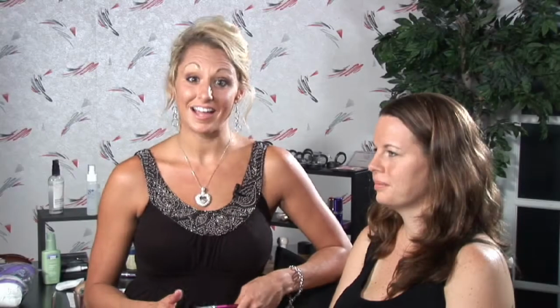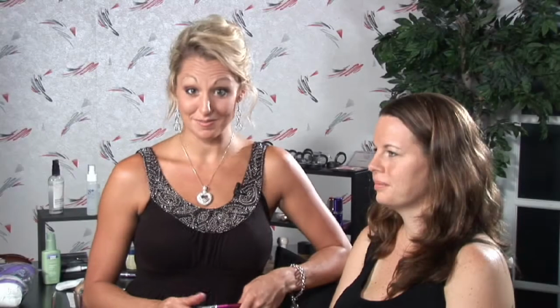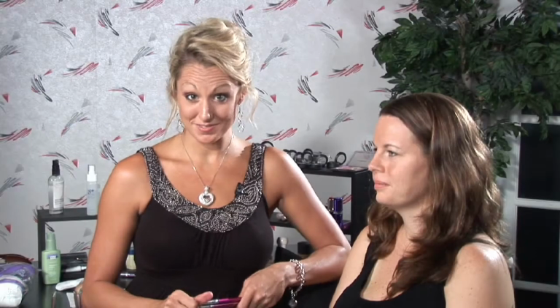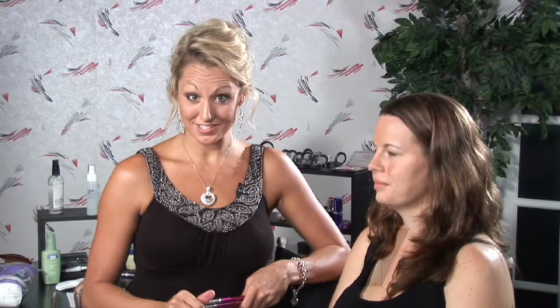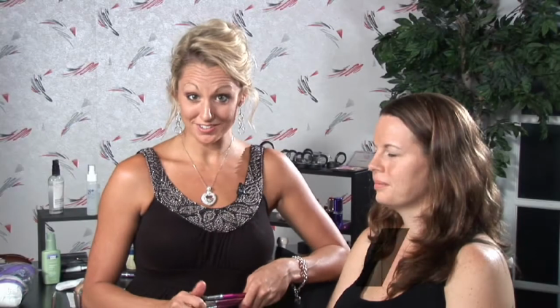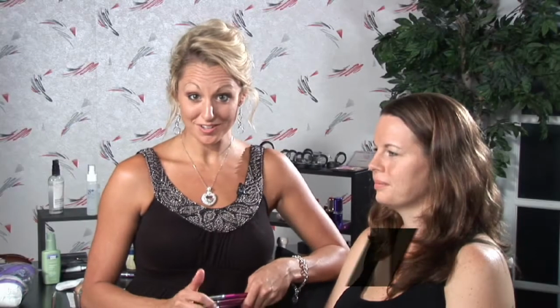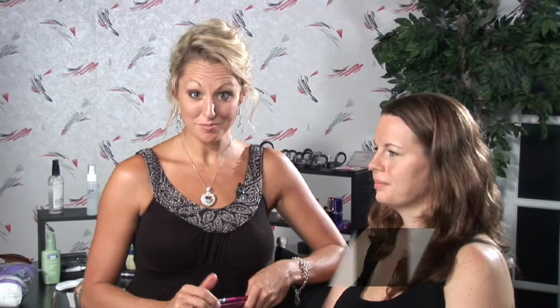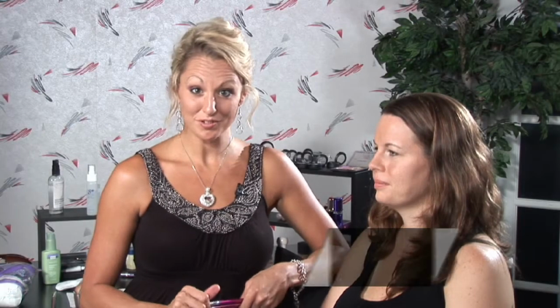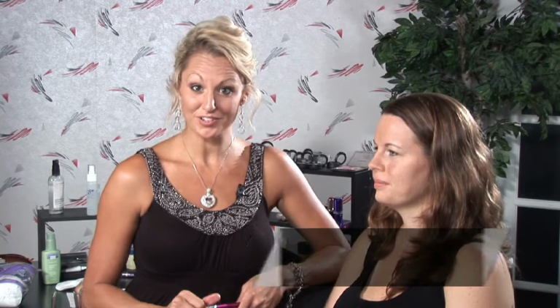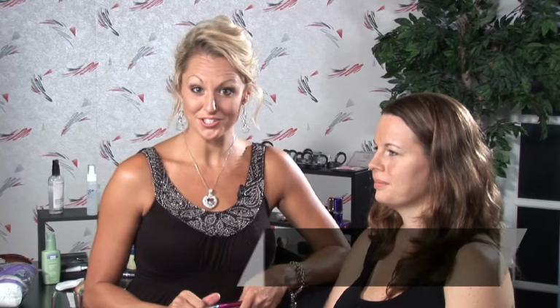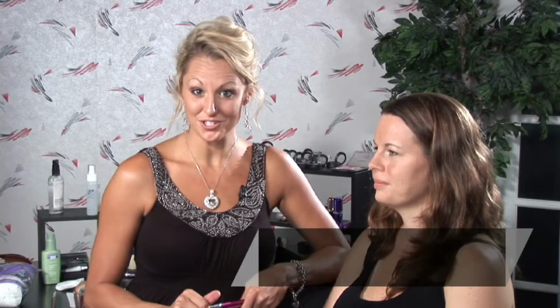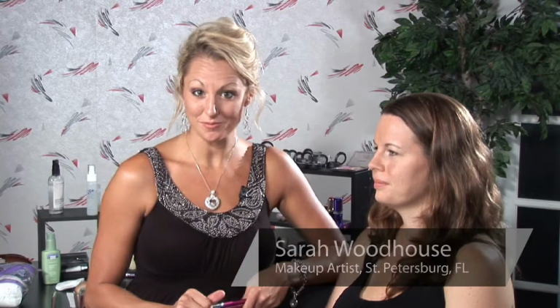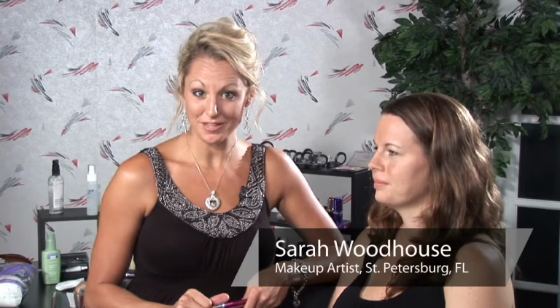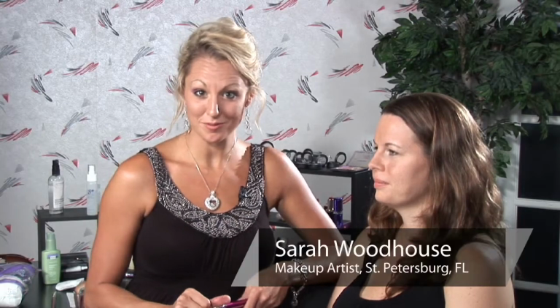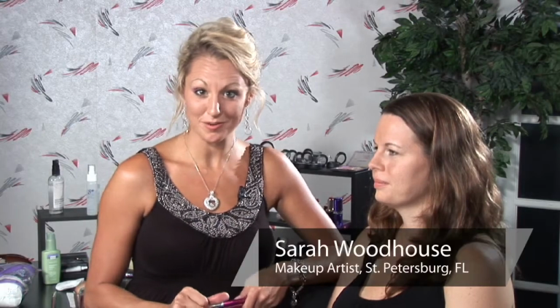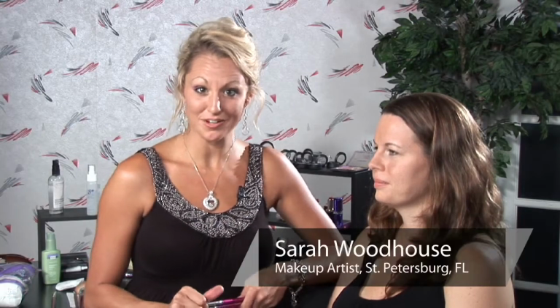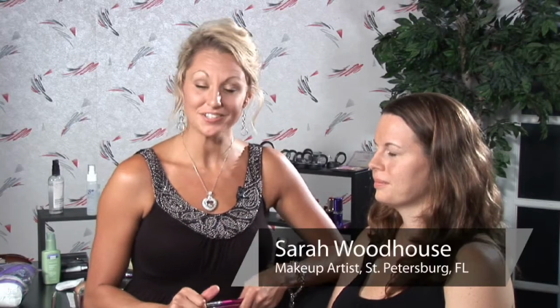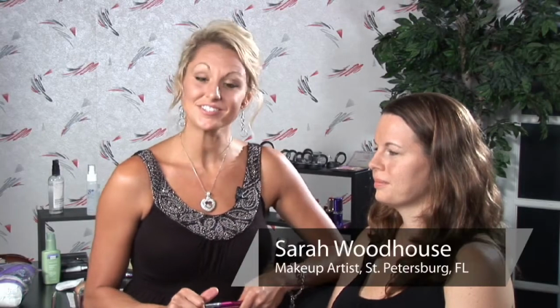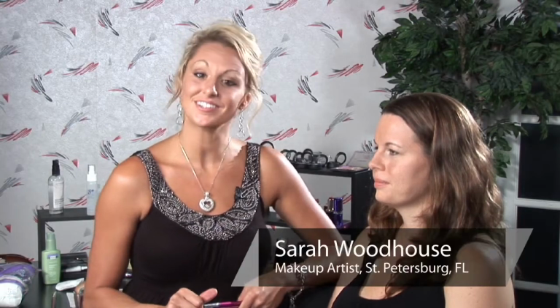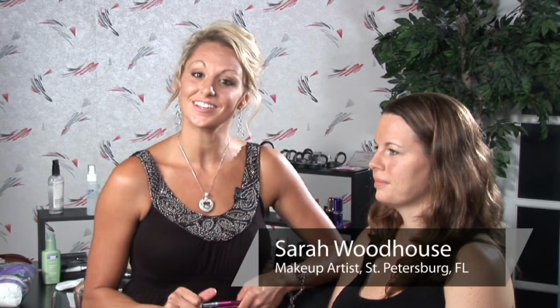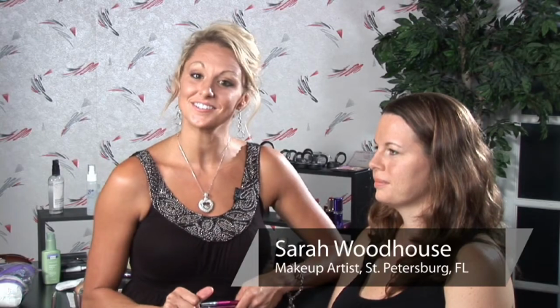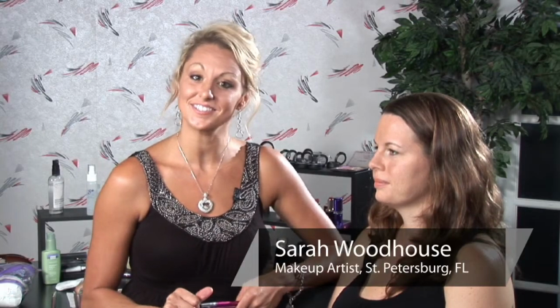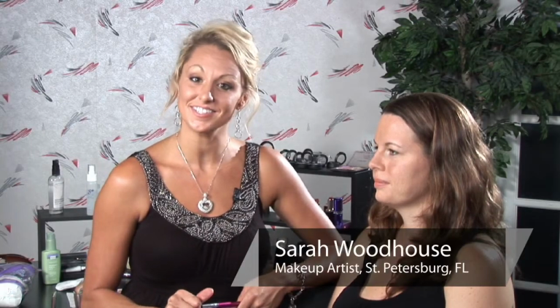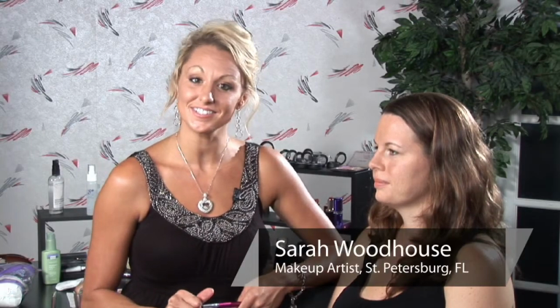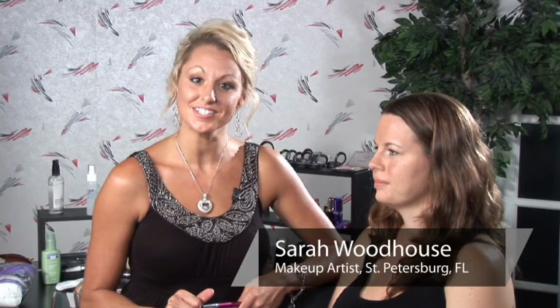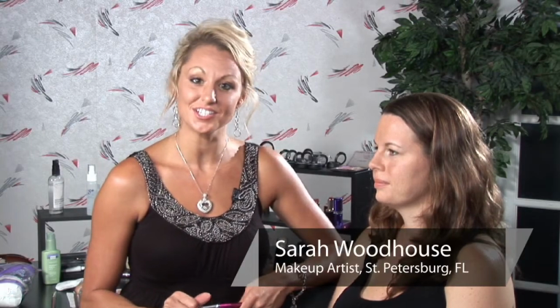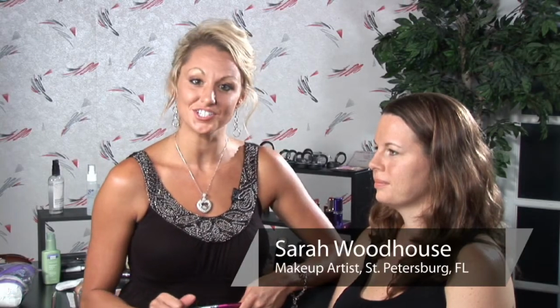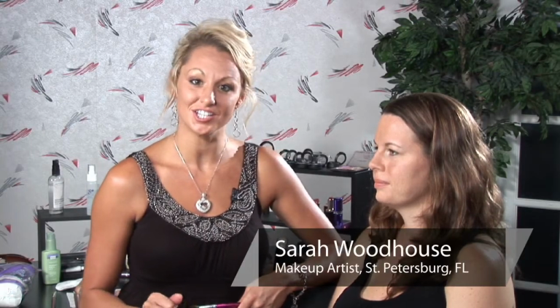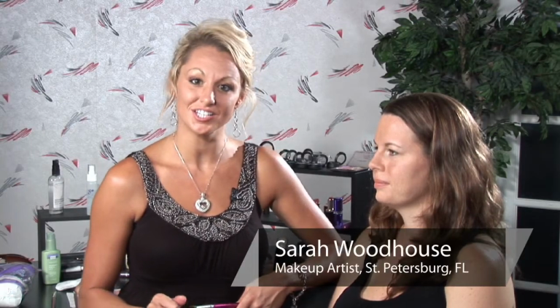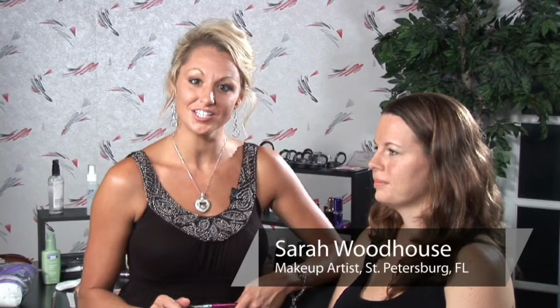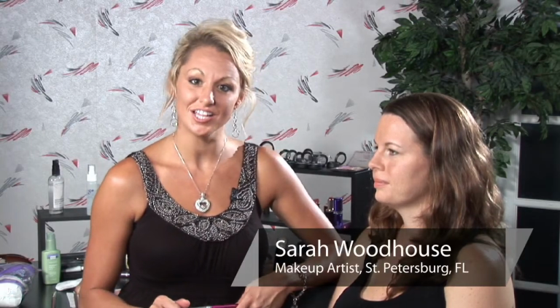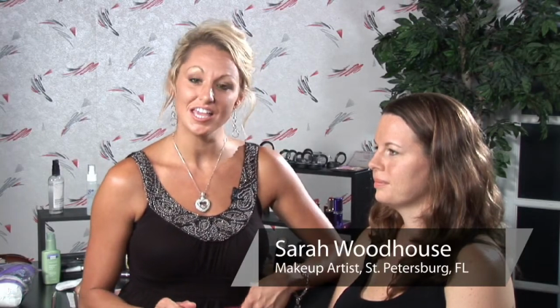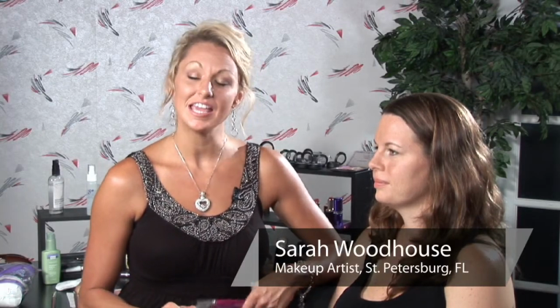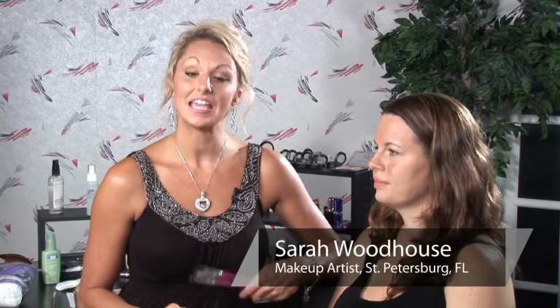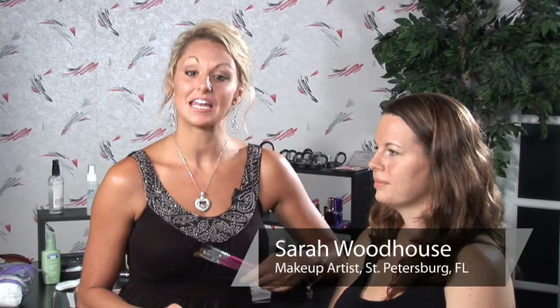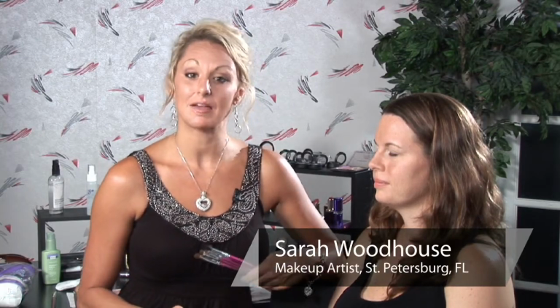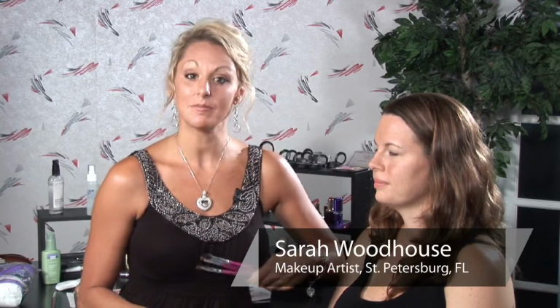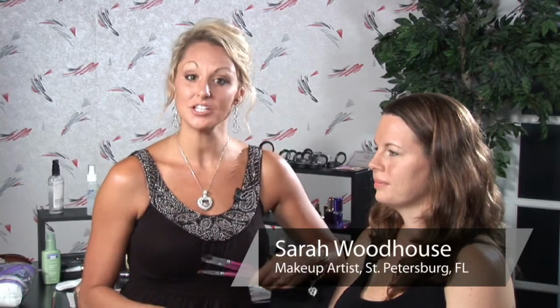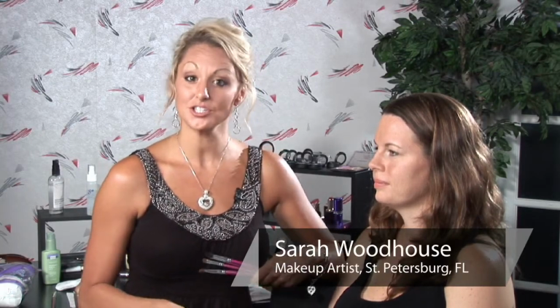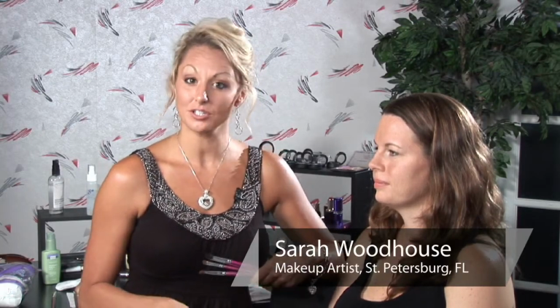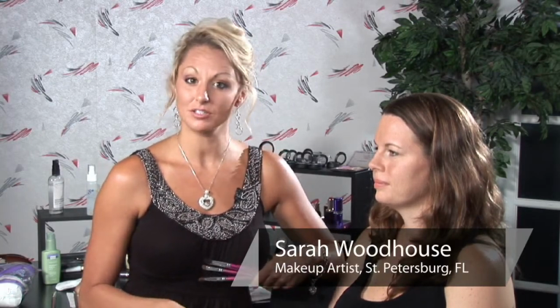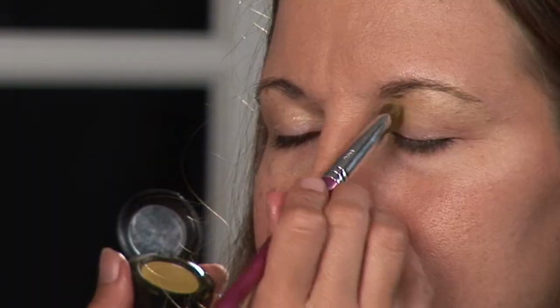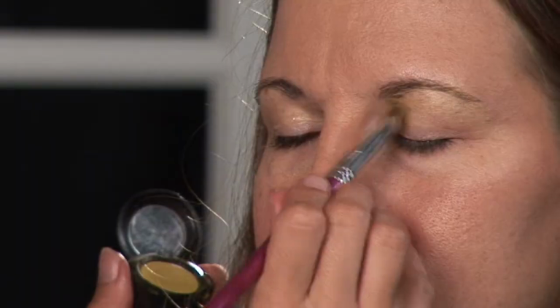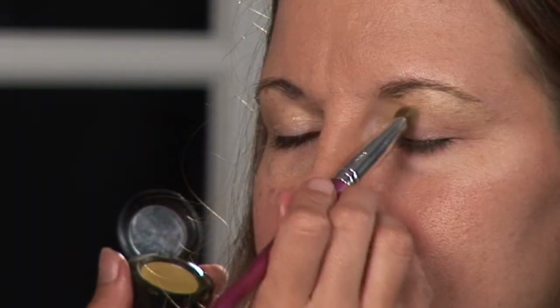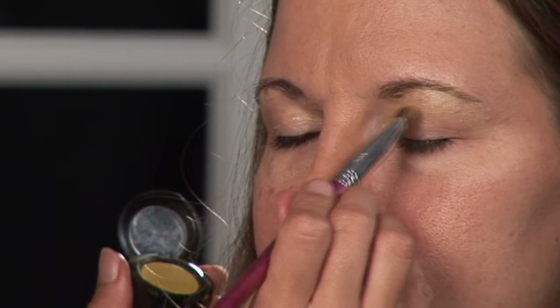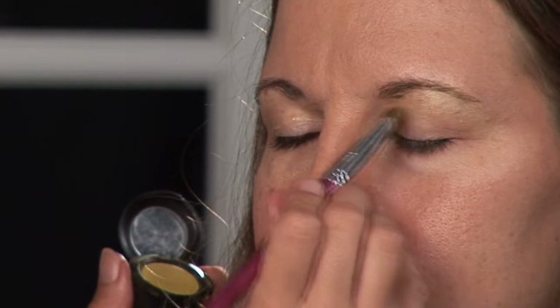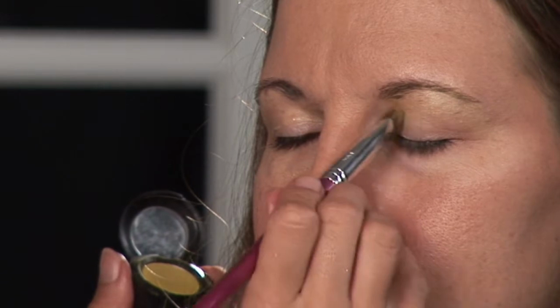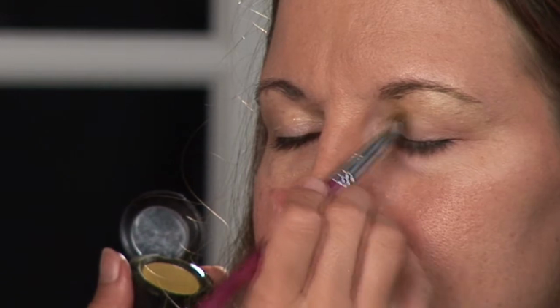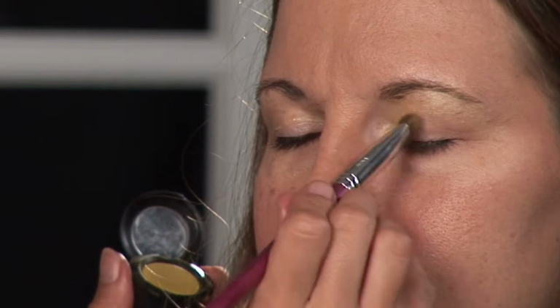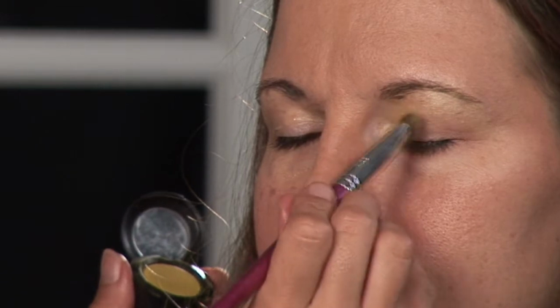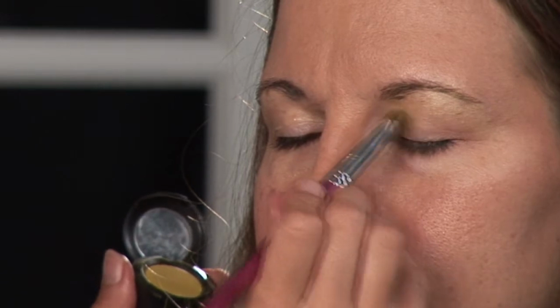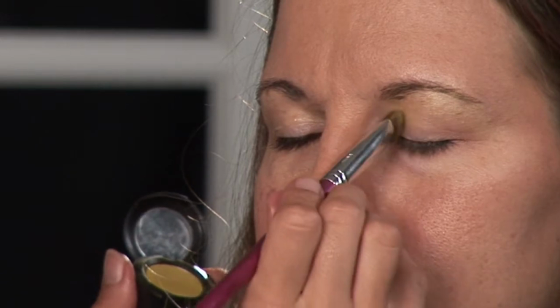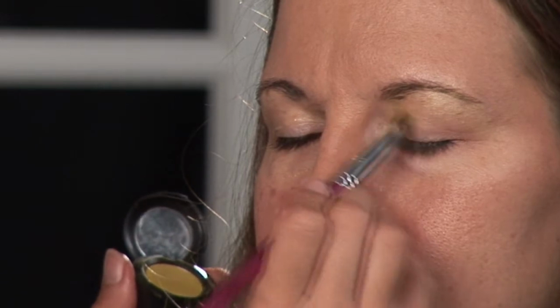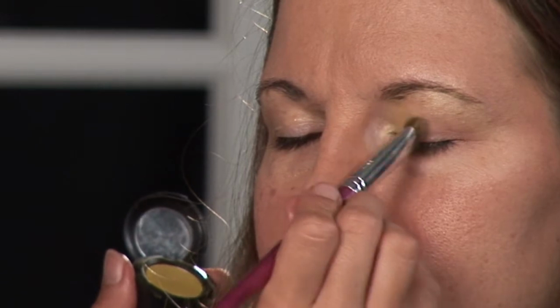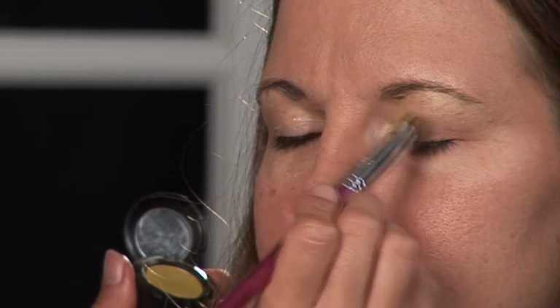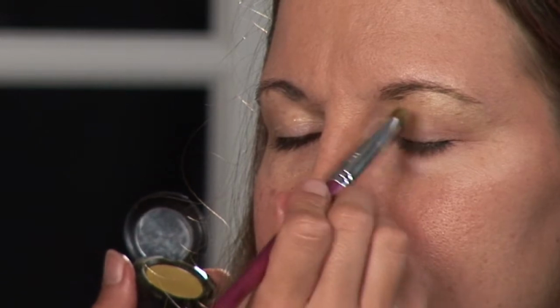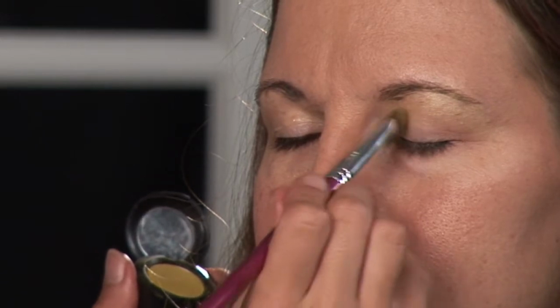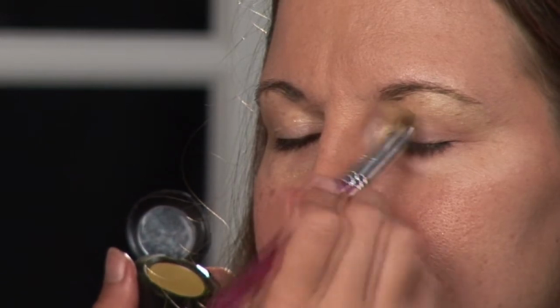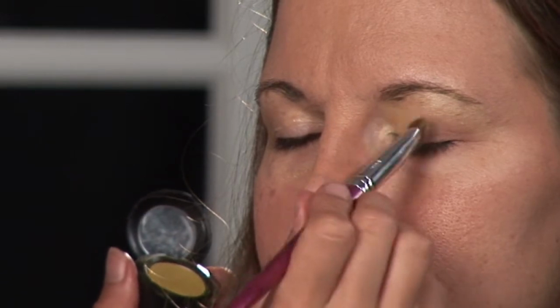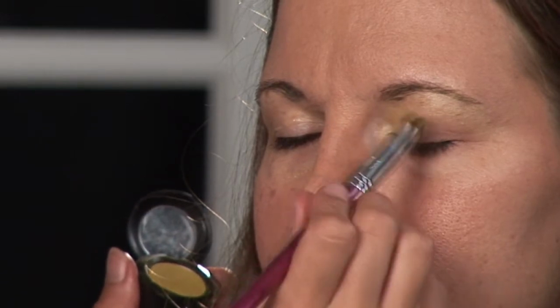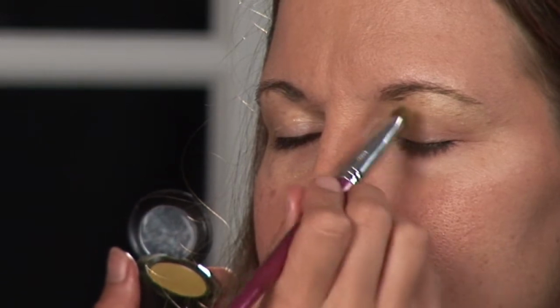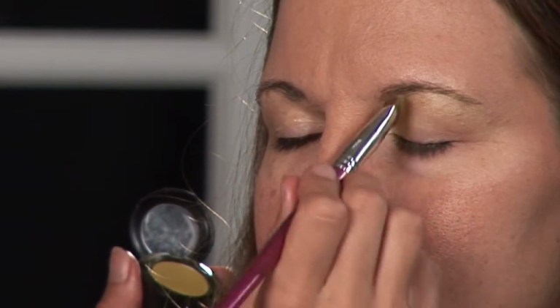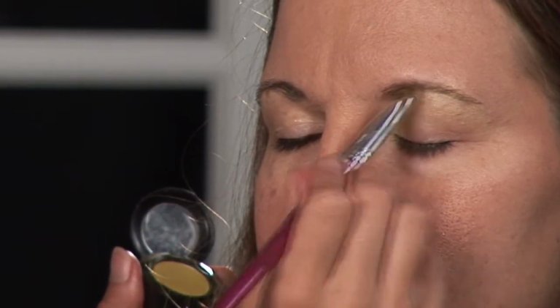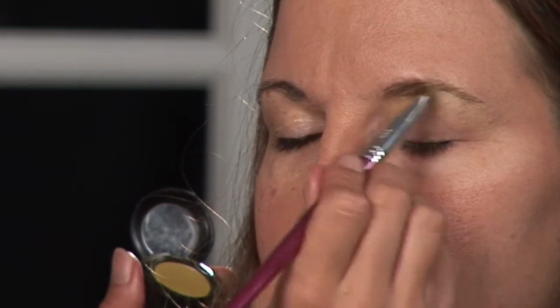I'm Sarah, professional makeup artist and licensed esthetician, and I'm going to show you how to properly apply eyeshadow.